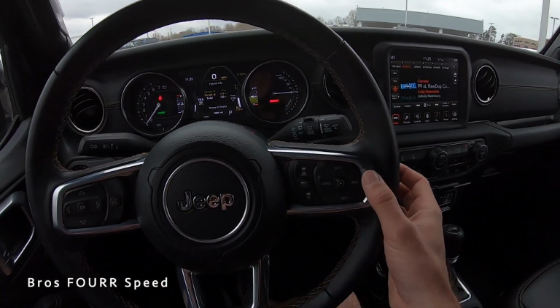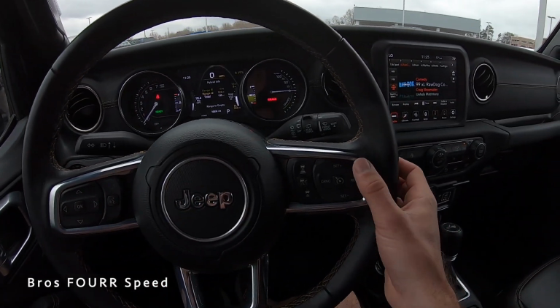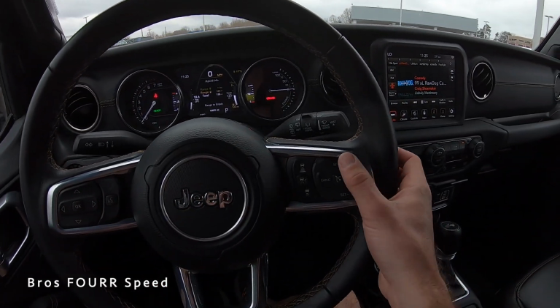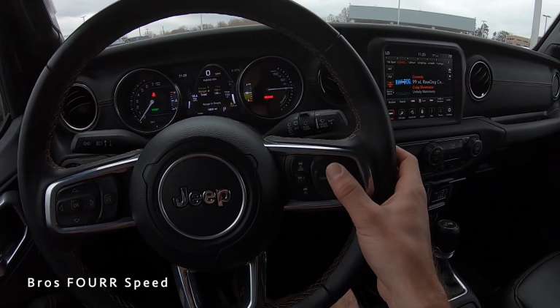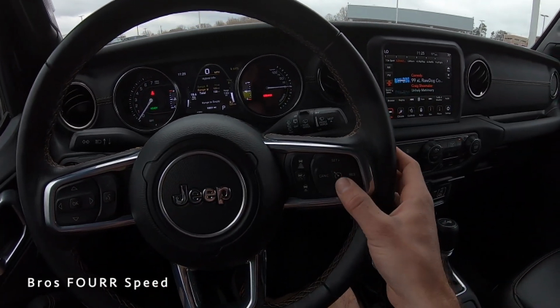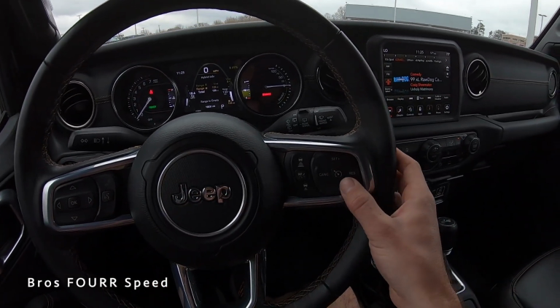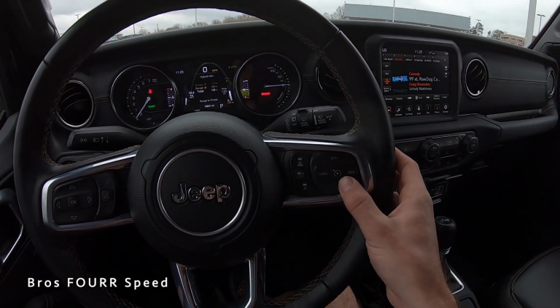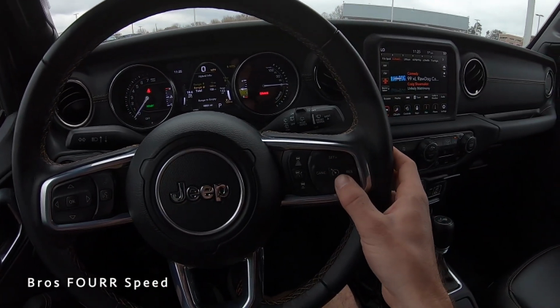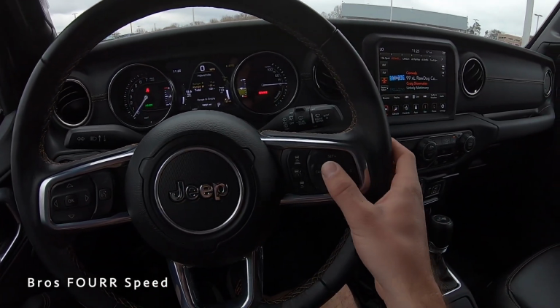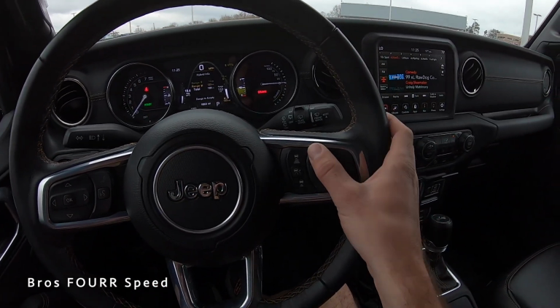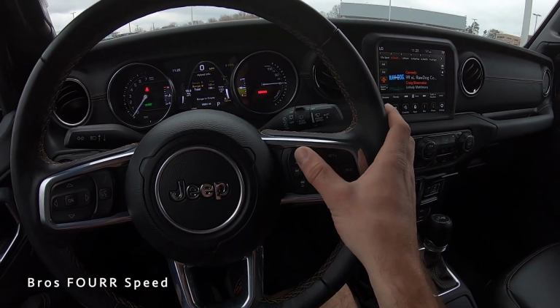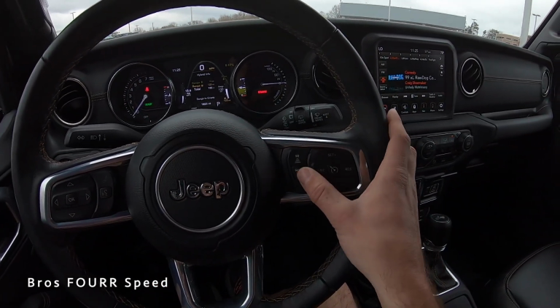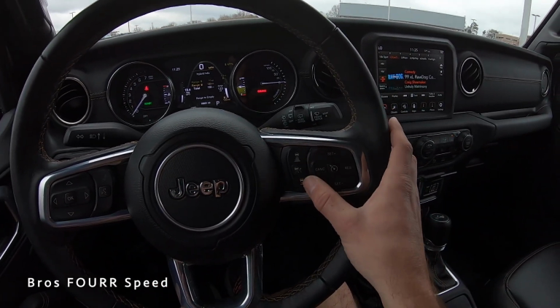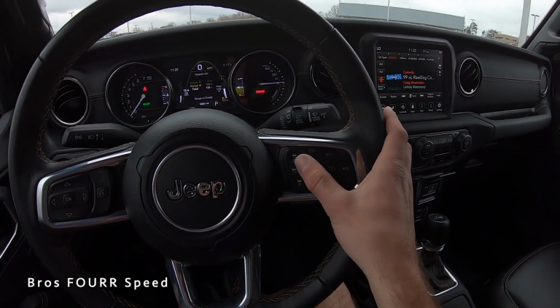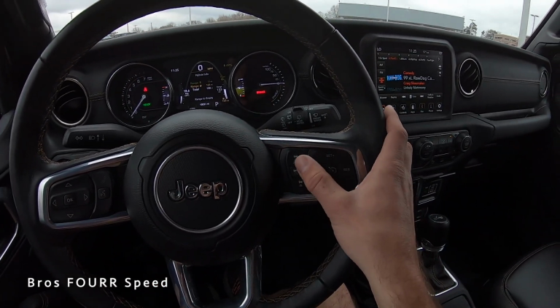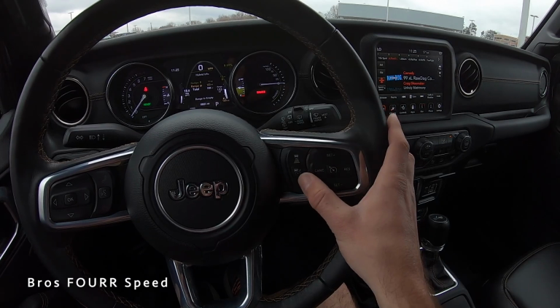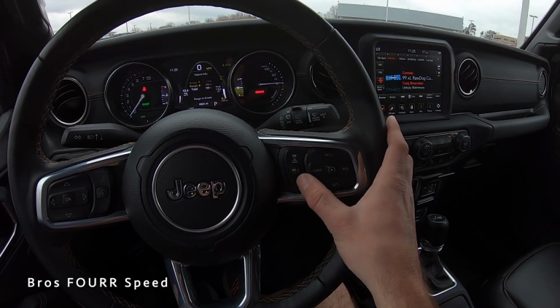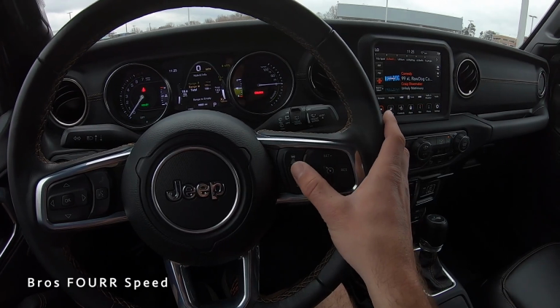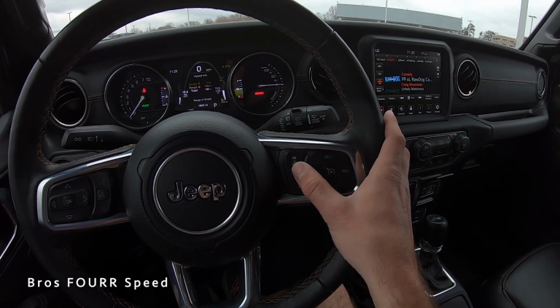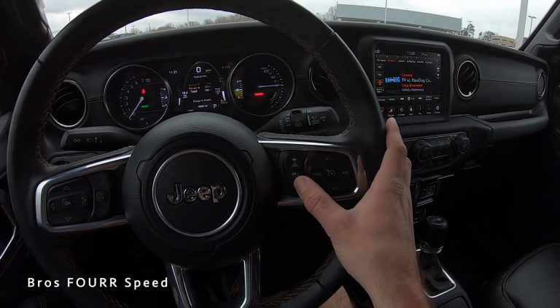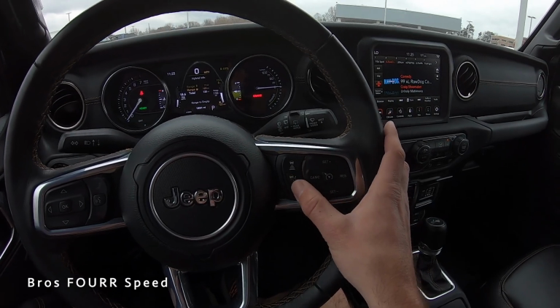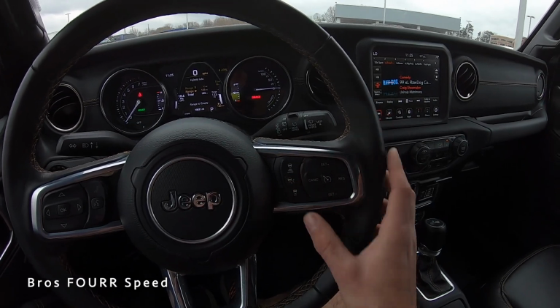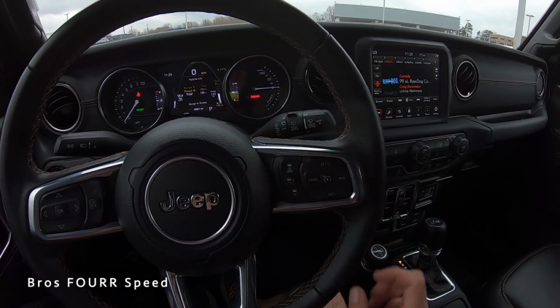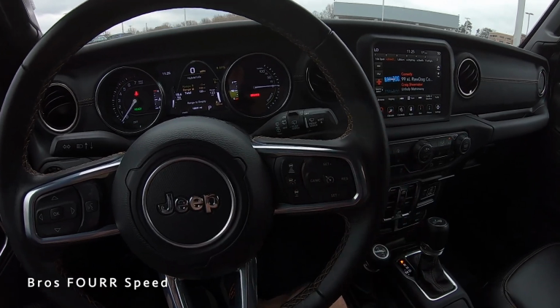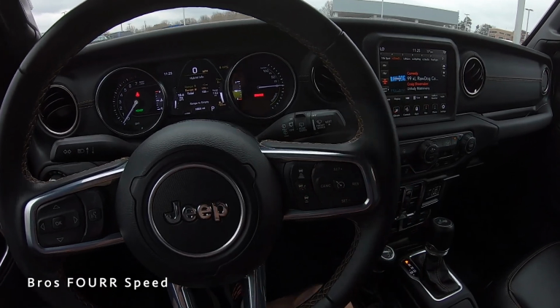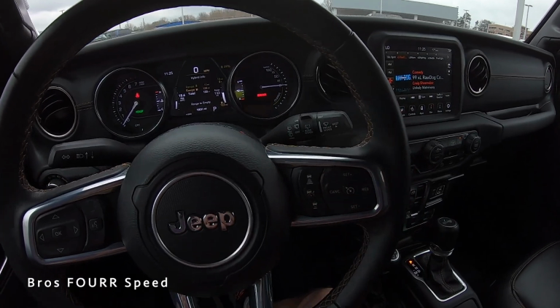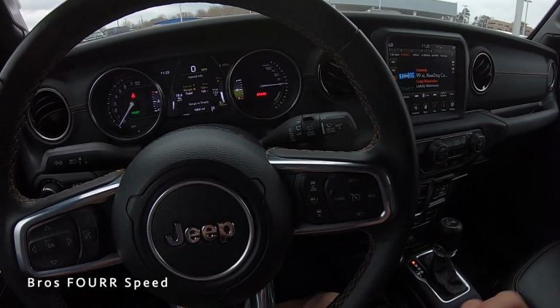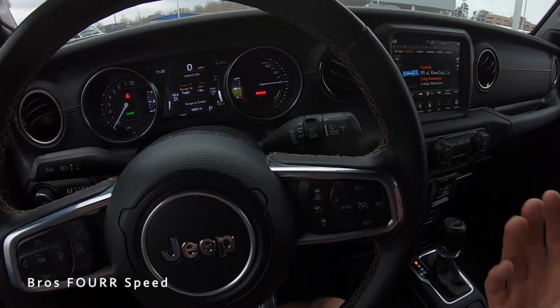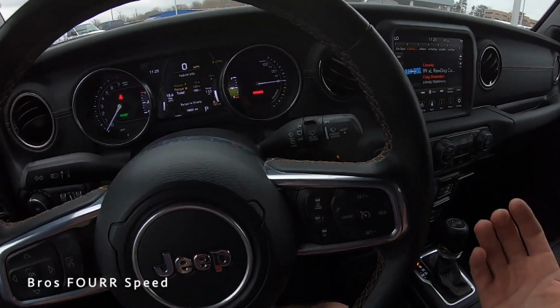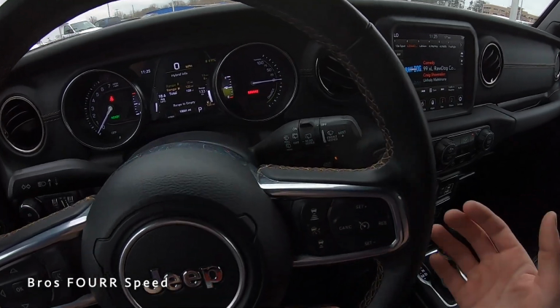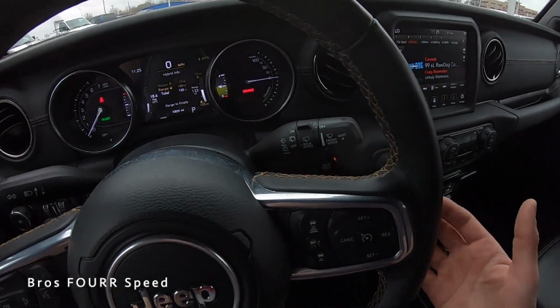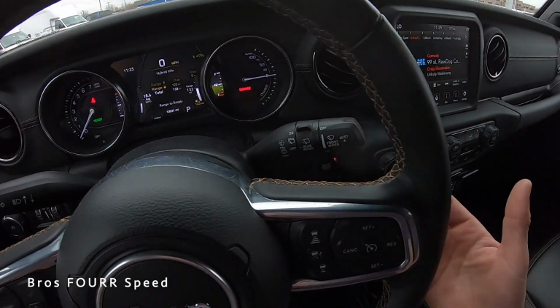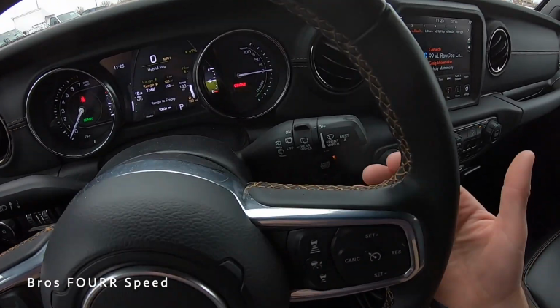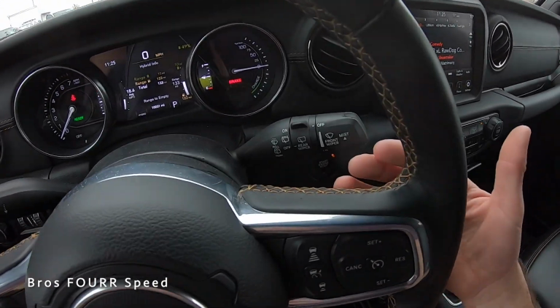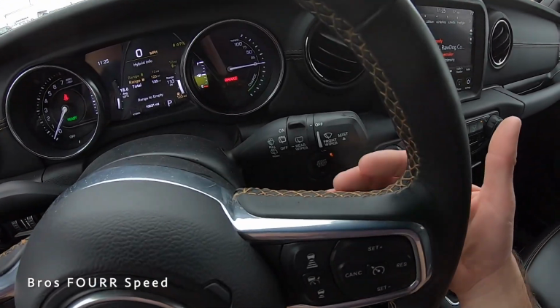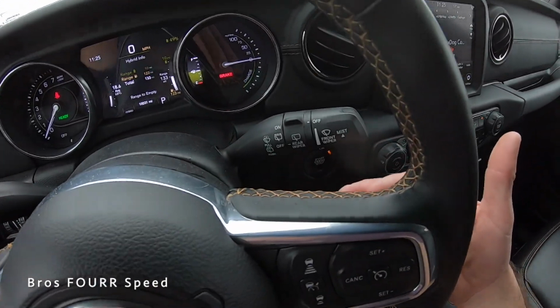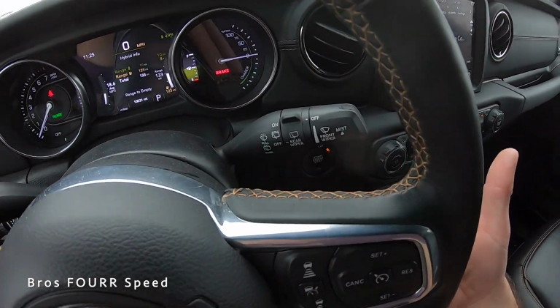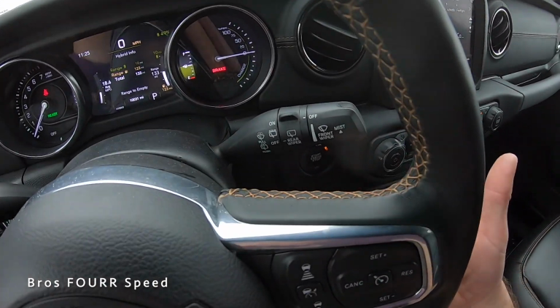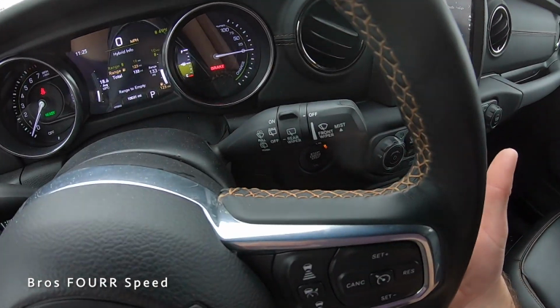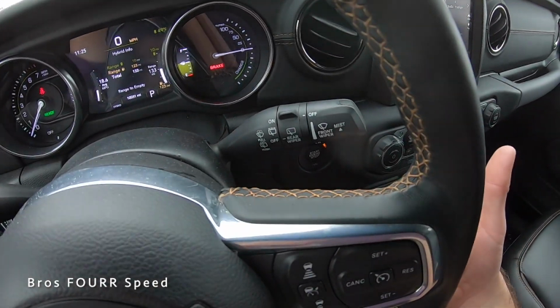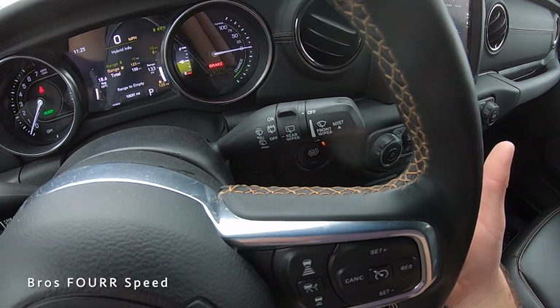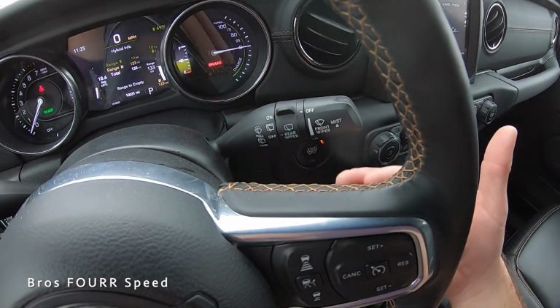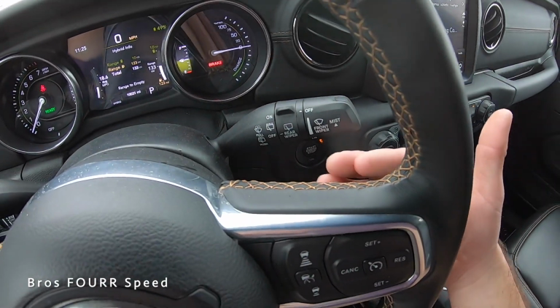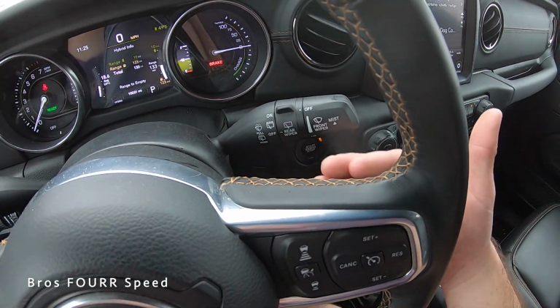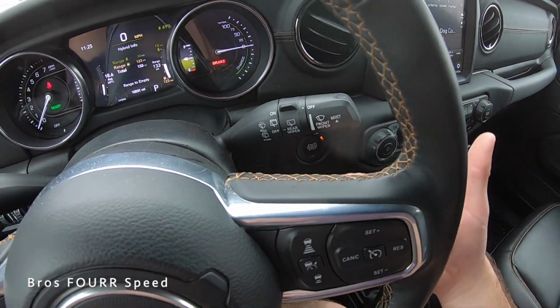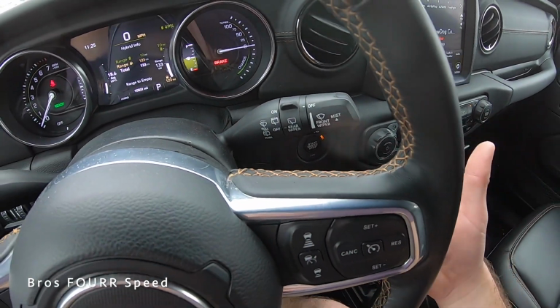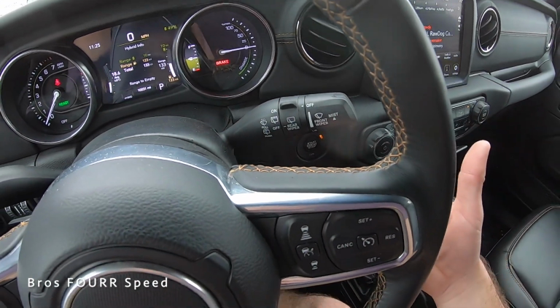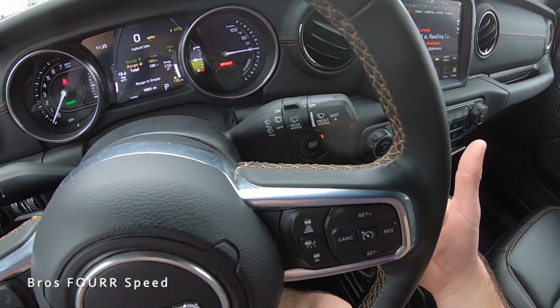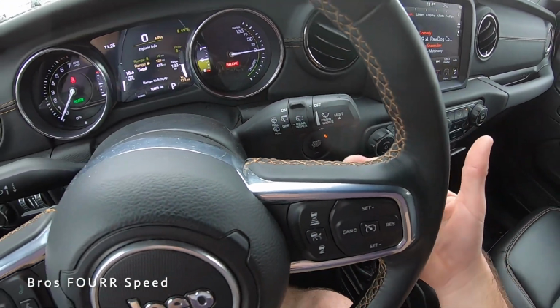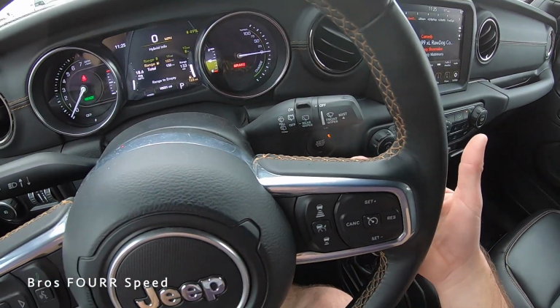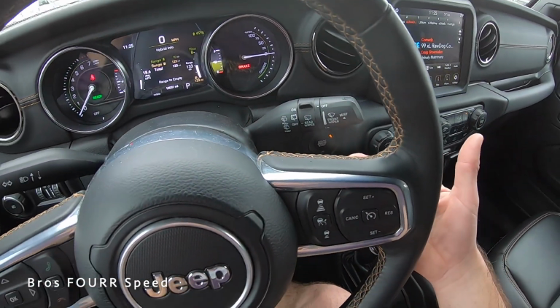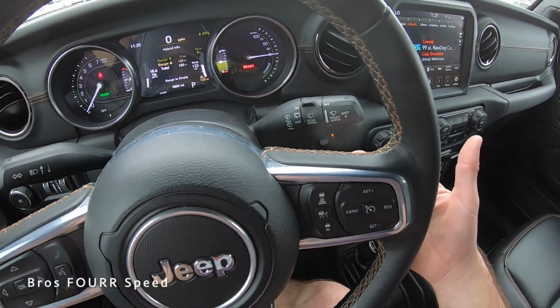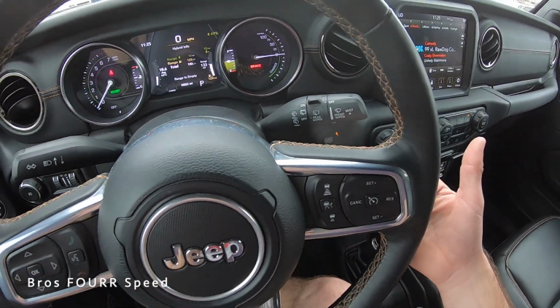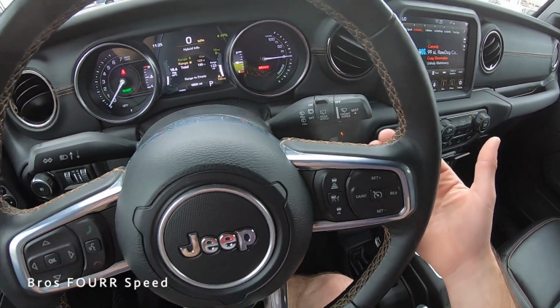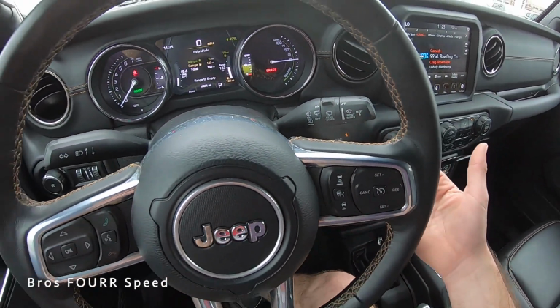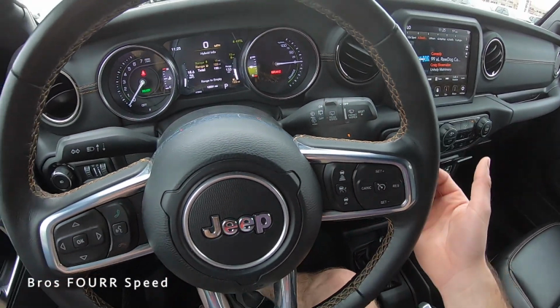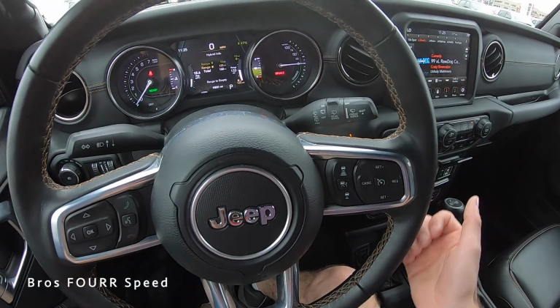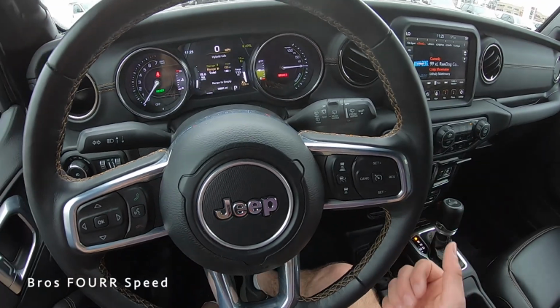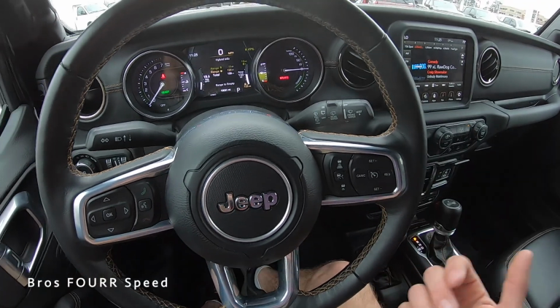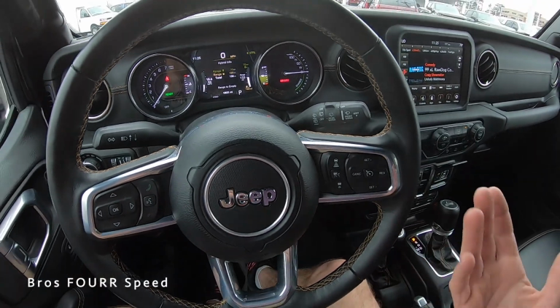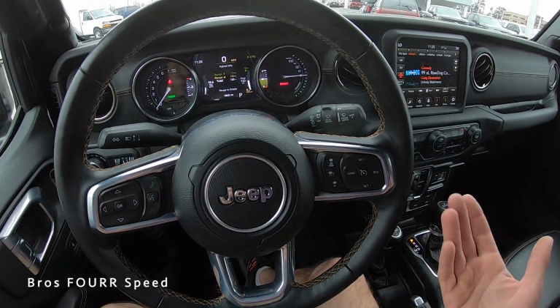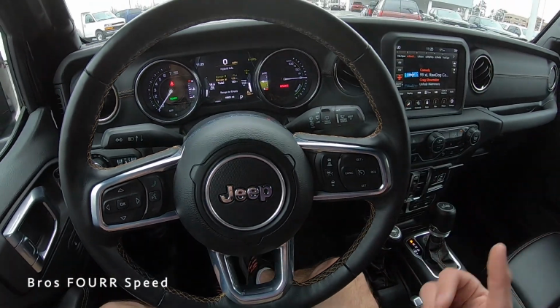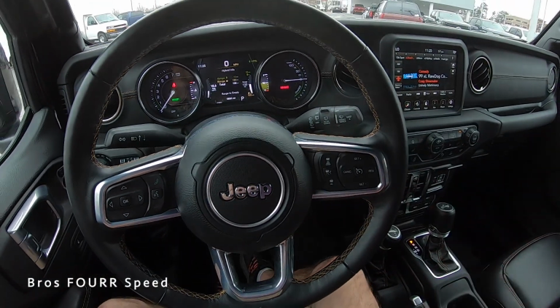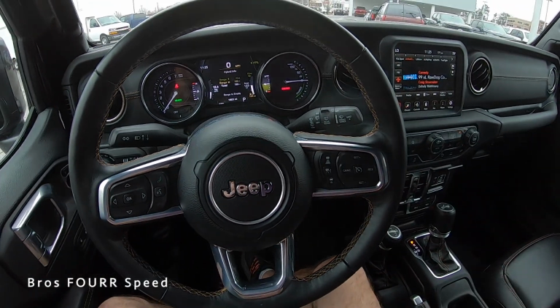Over on the right side of the steering wheel is cruise control and adaptive pacing, and on the back side there are volume and tuning controls.